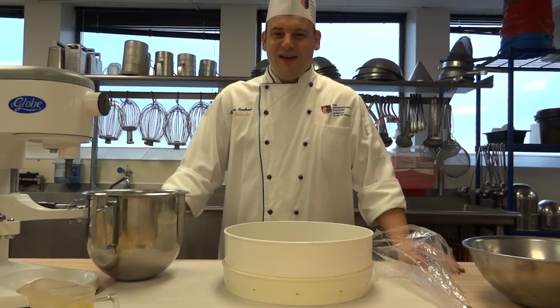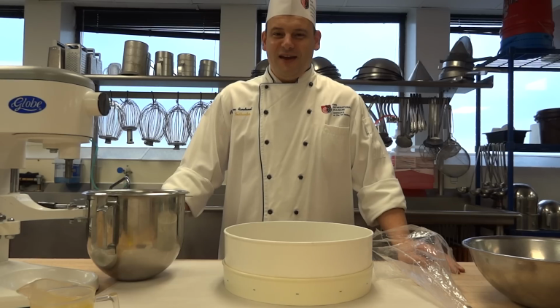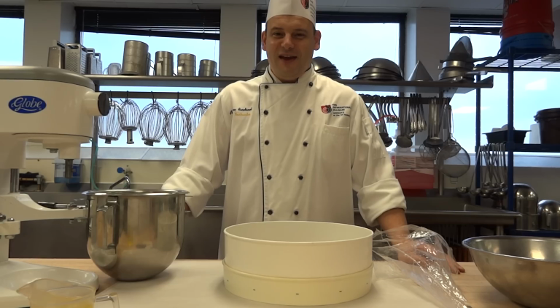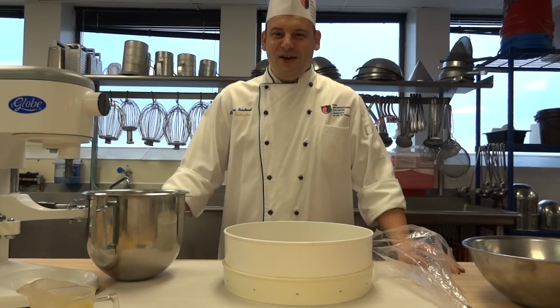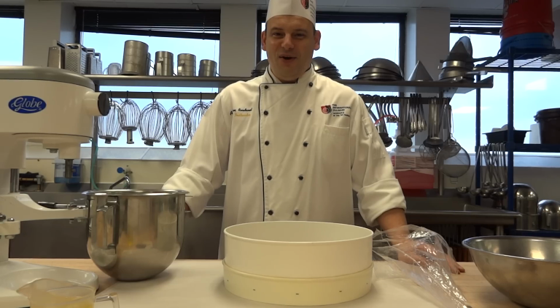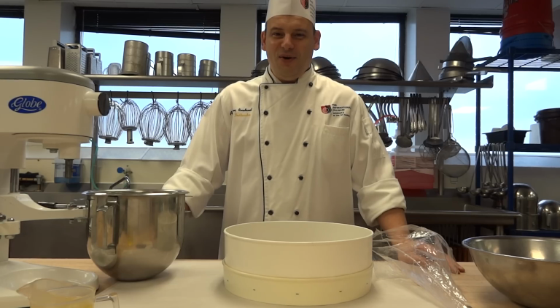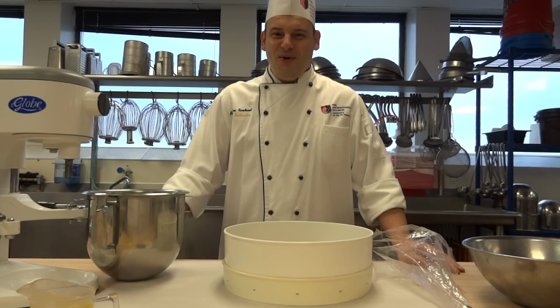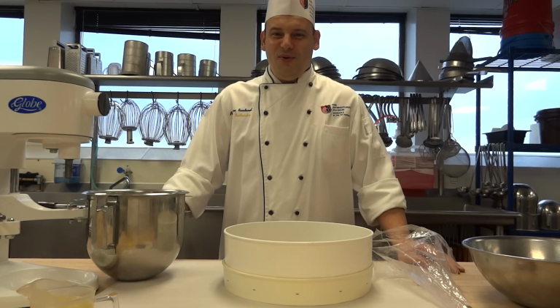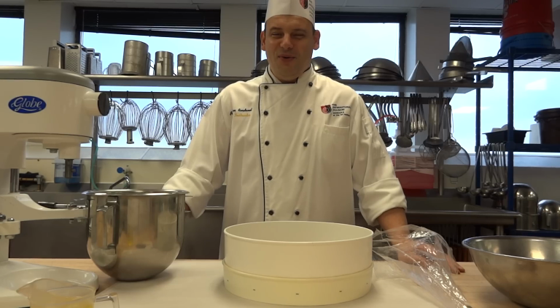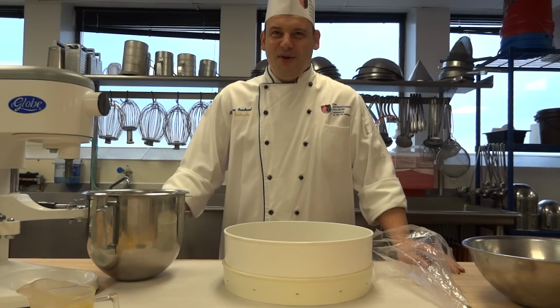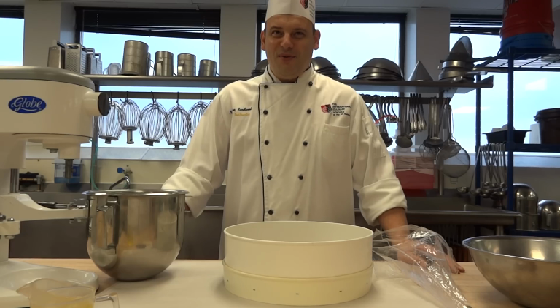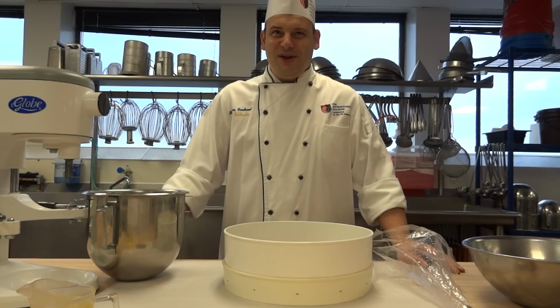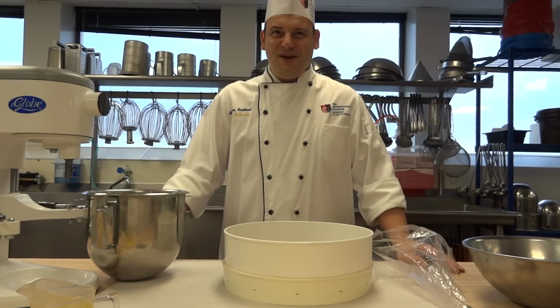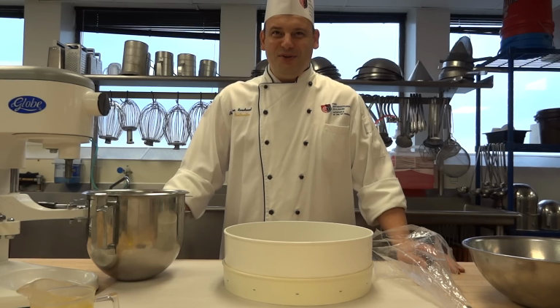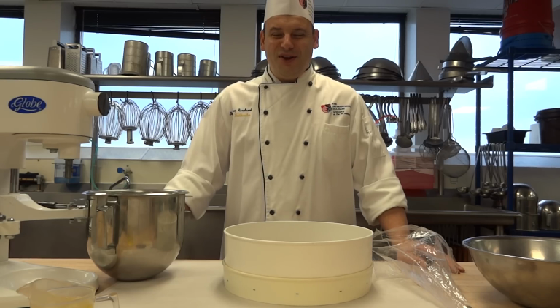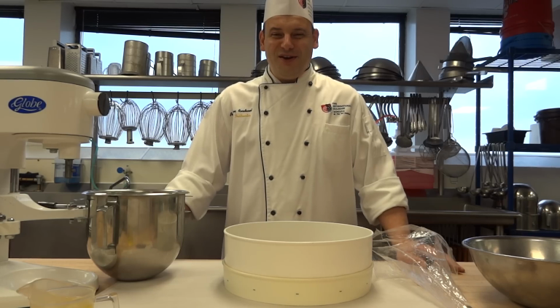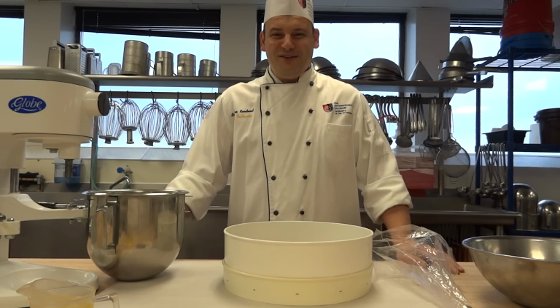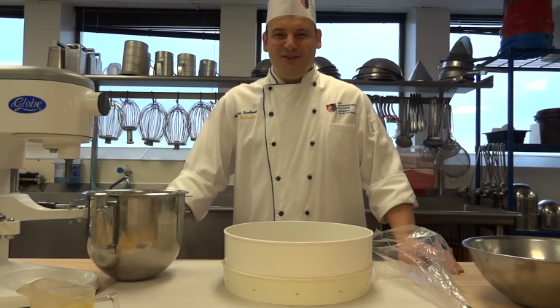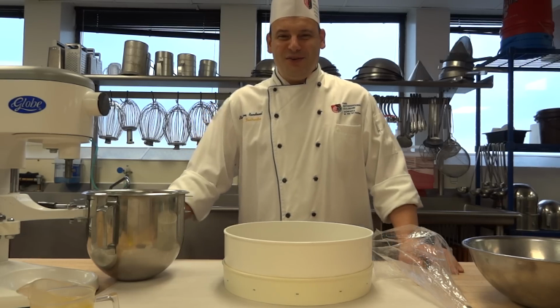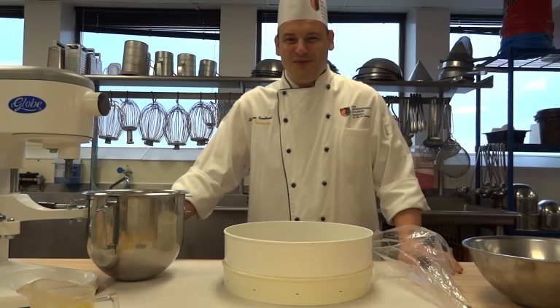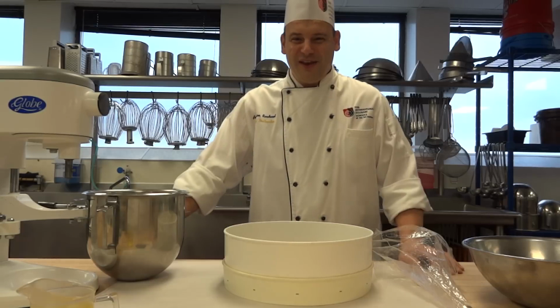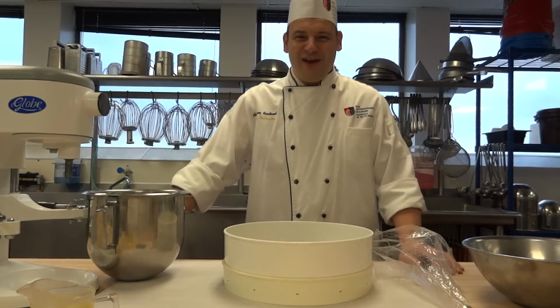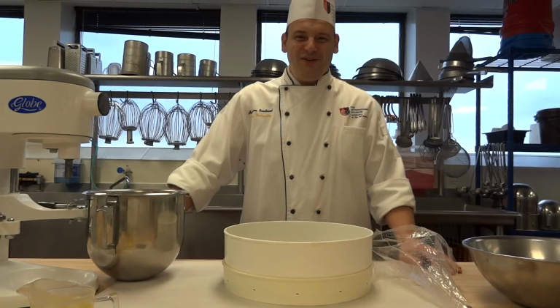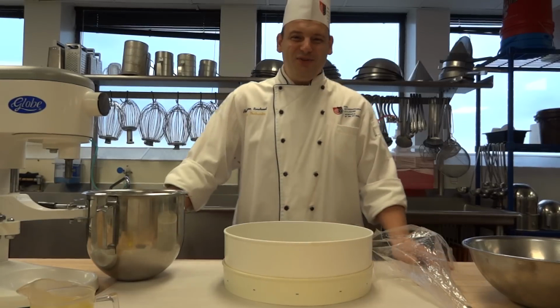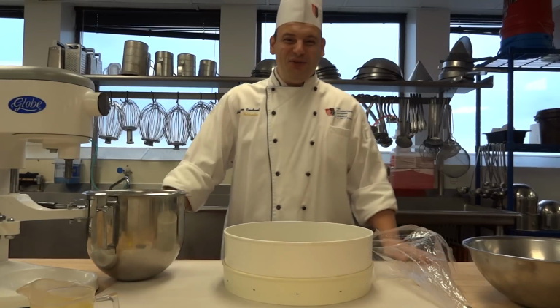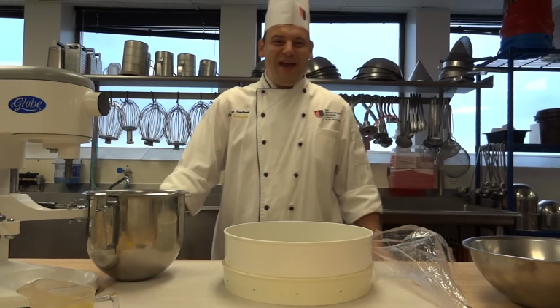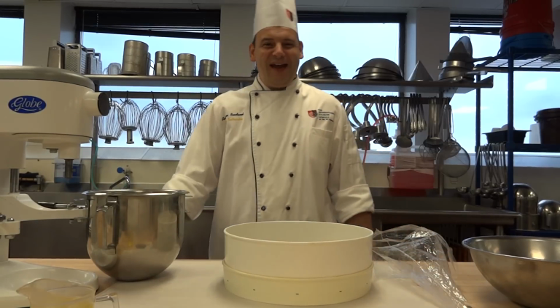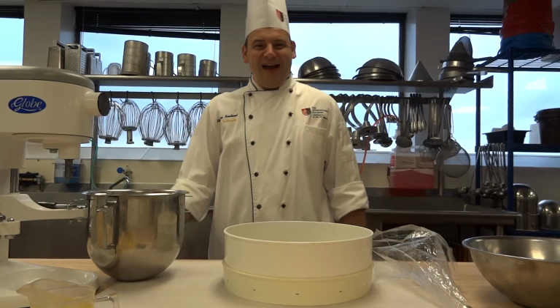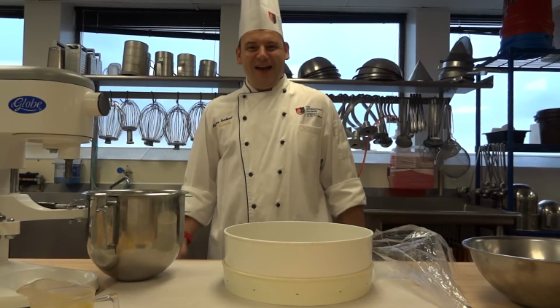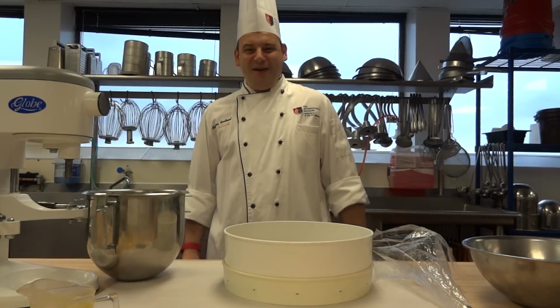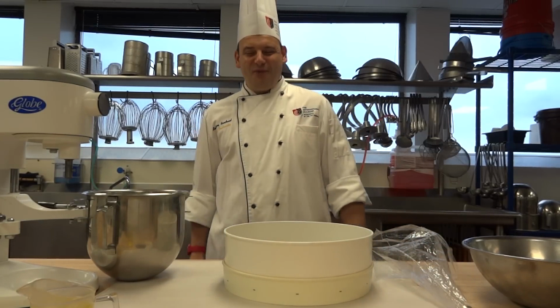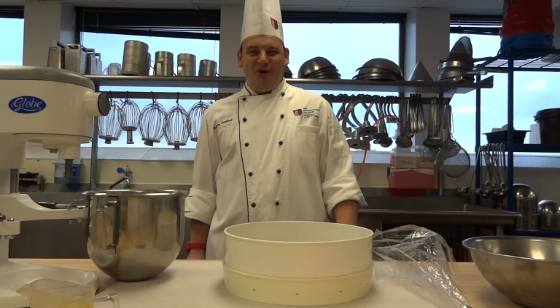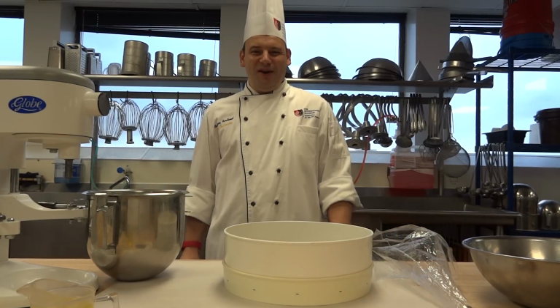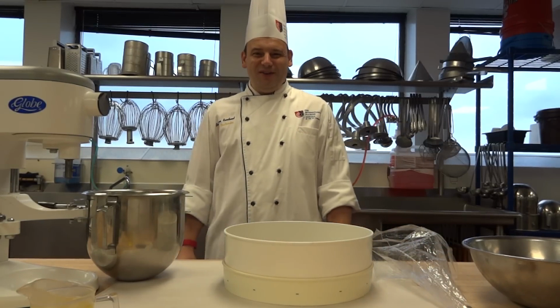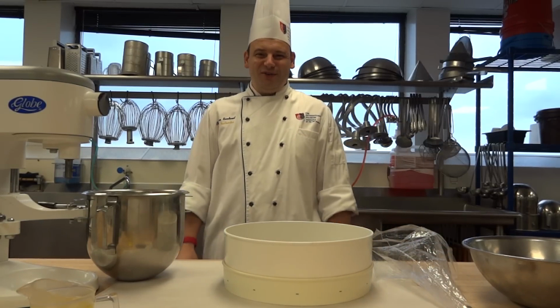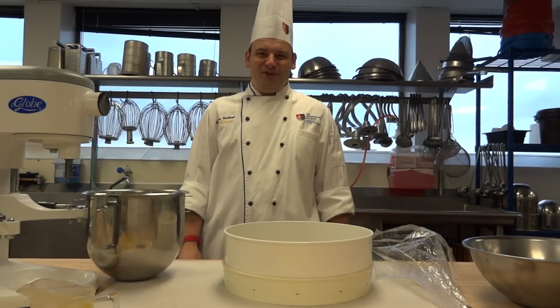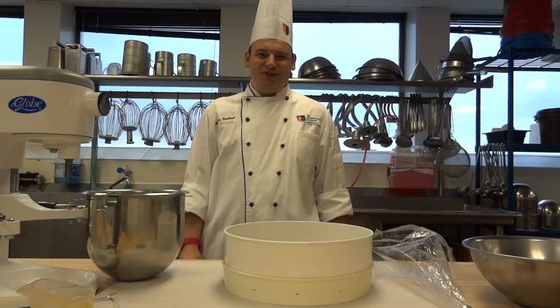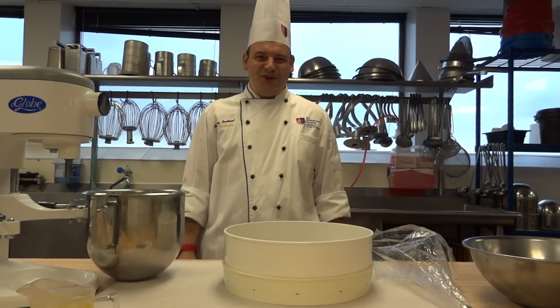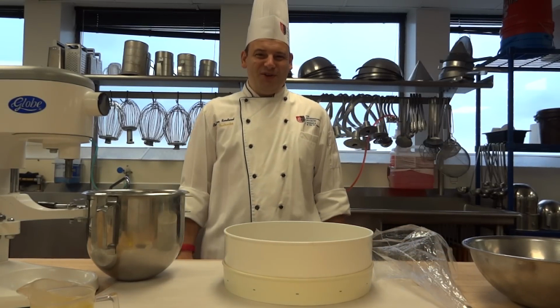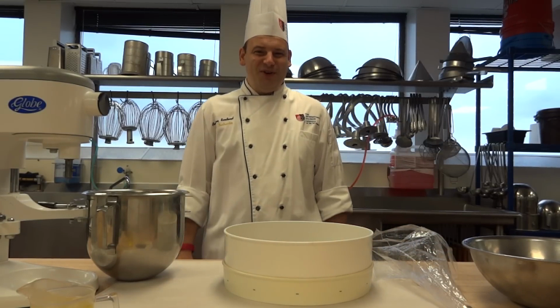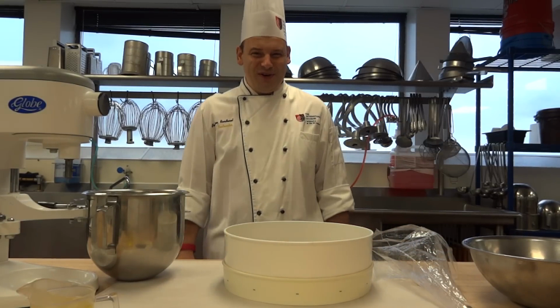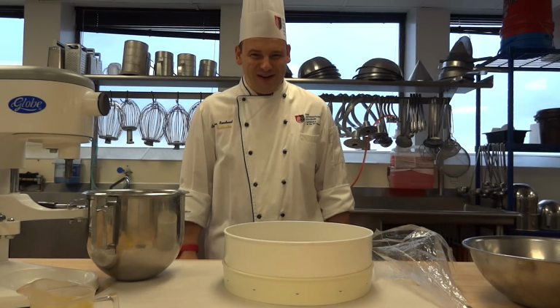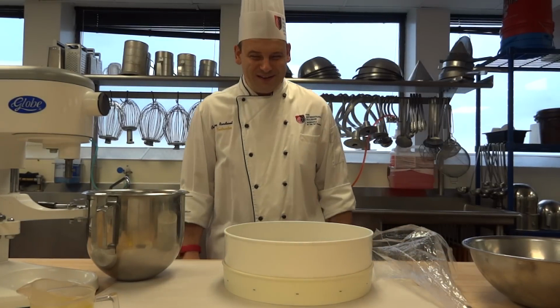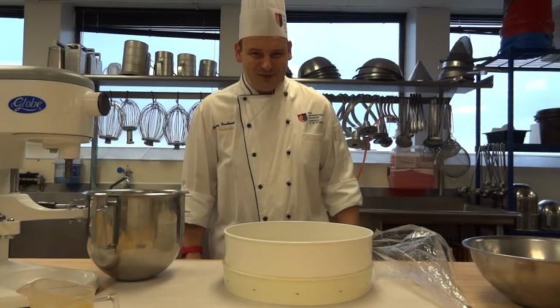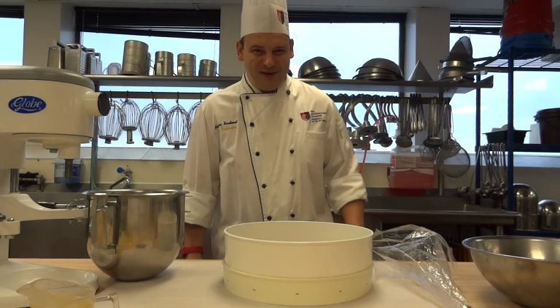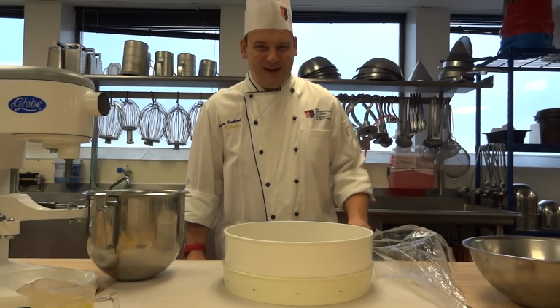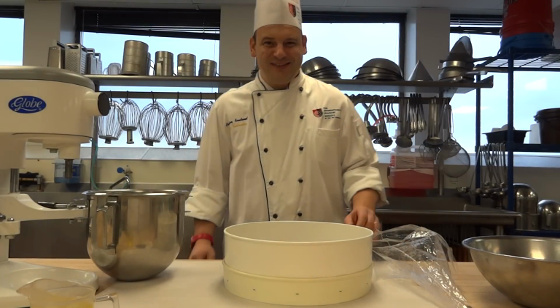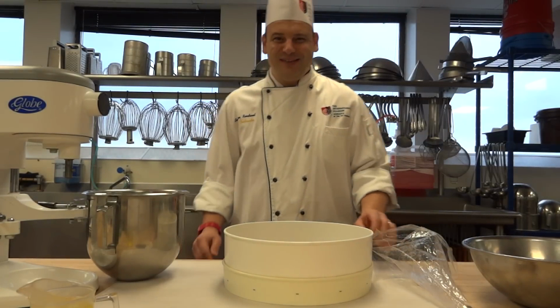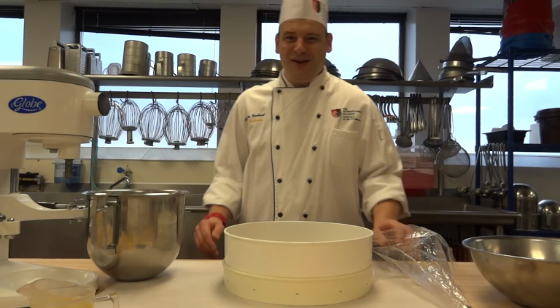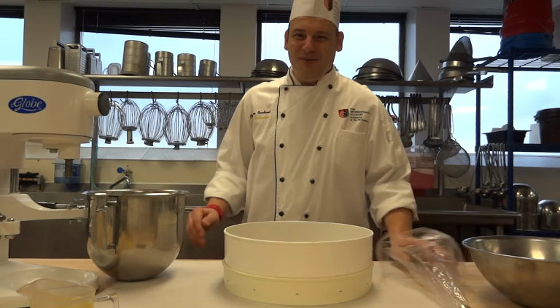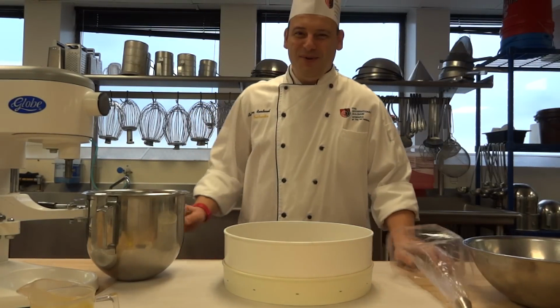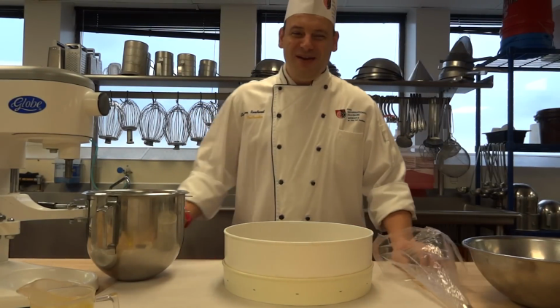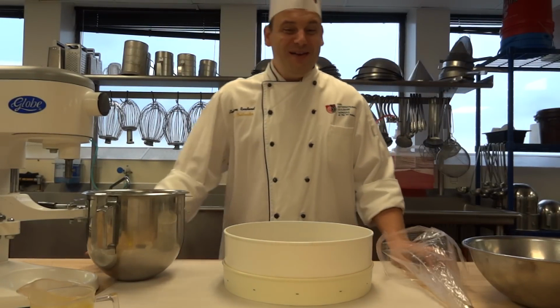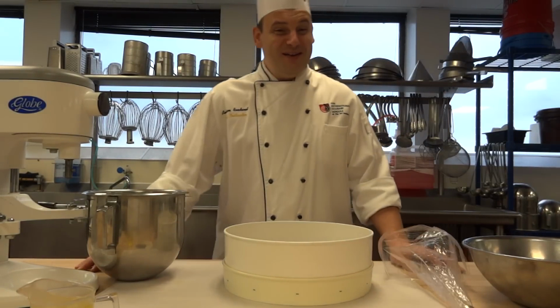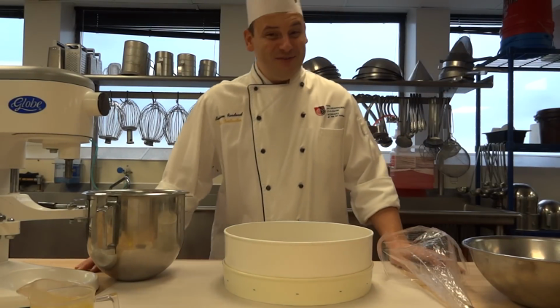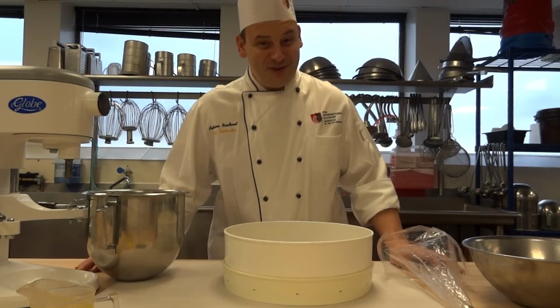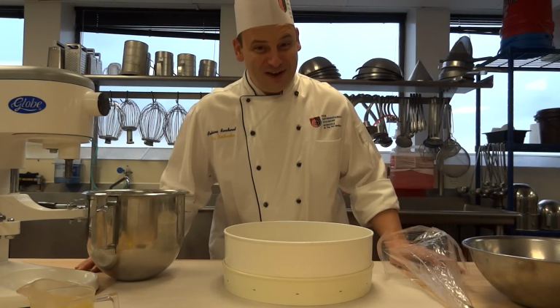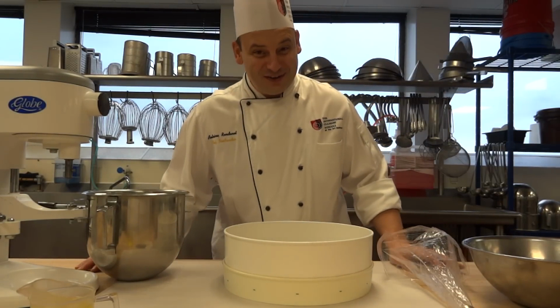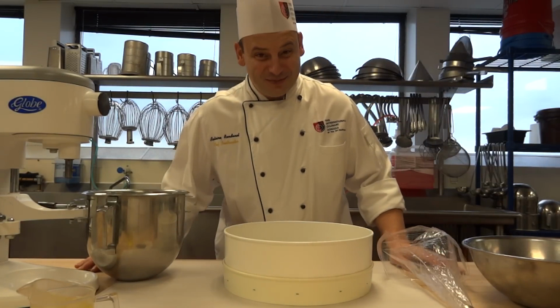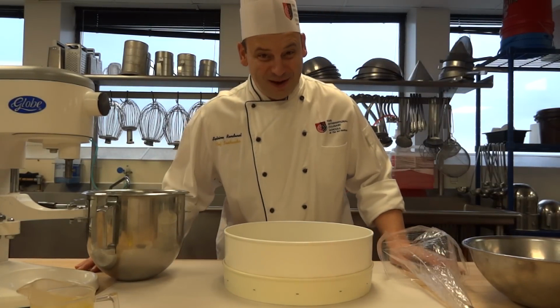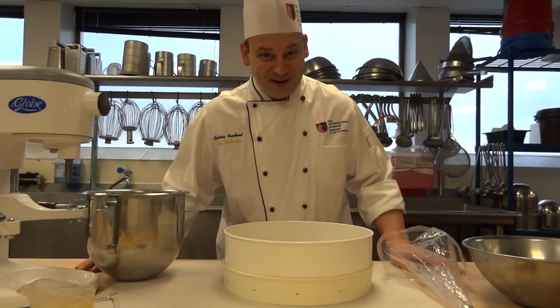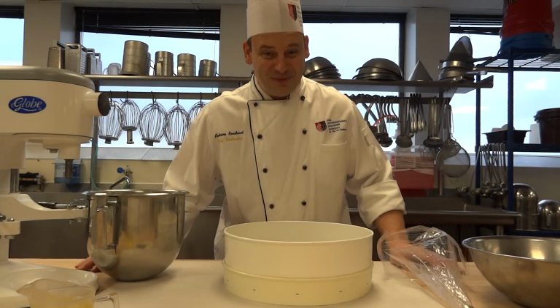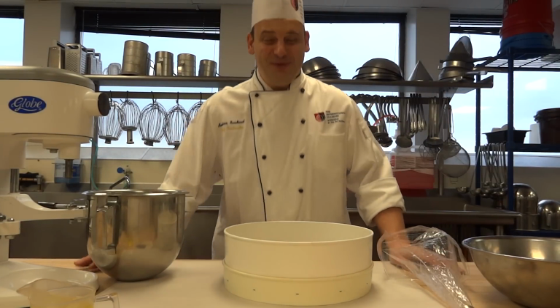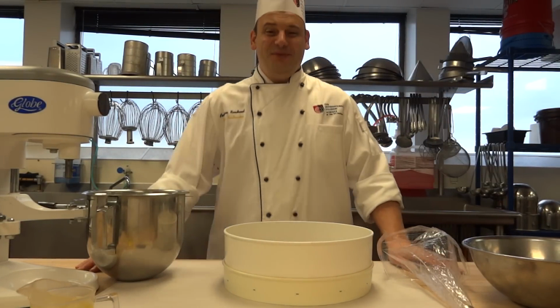Hello! Welcome to the Art Institute of Seattle. Today I am going to show you how to make some French Macarons.